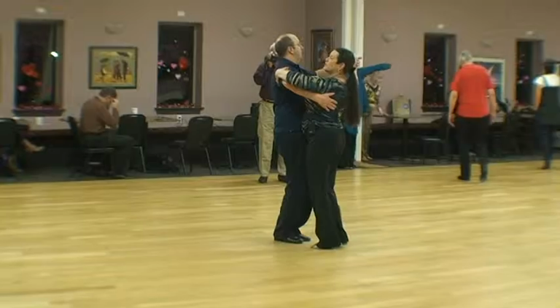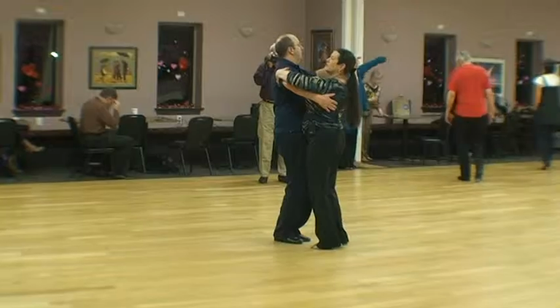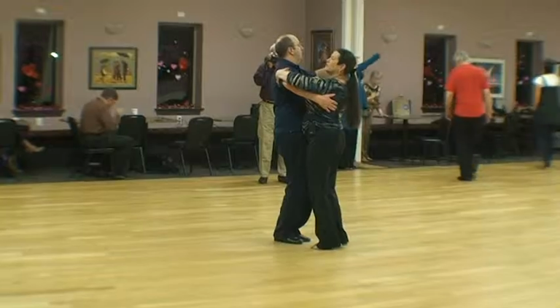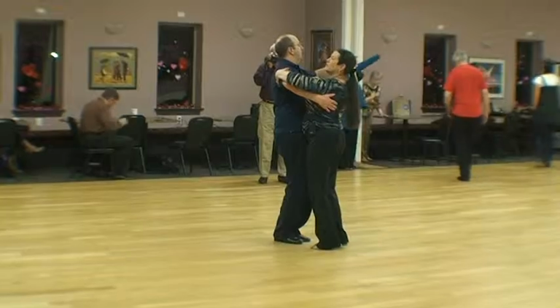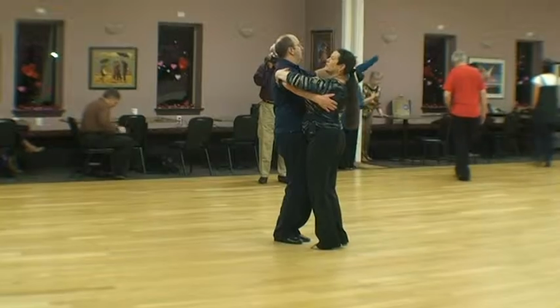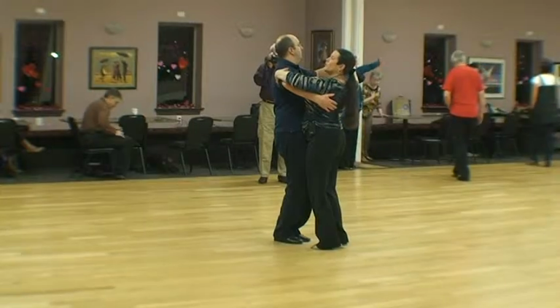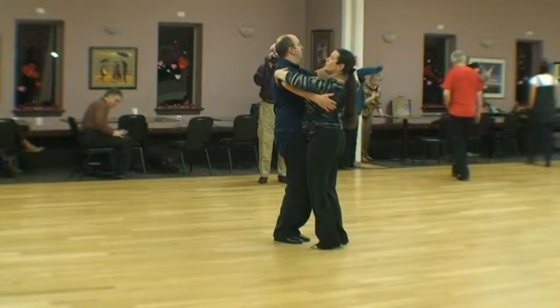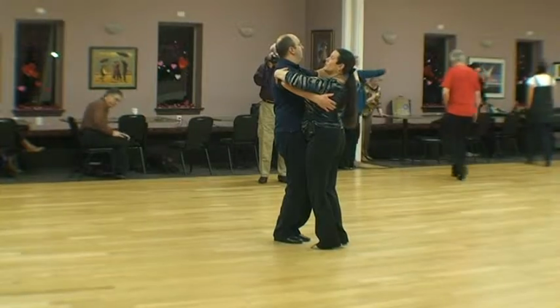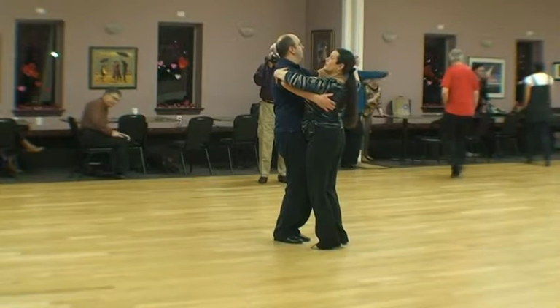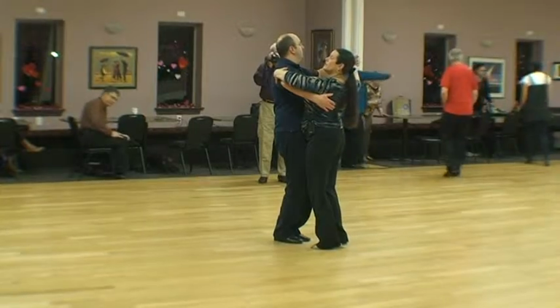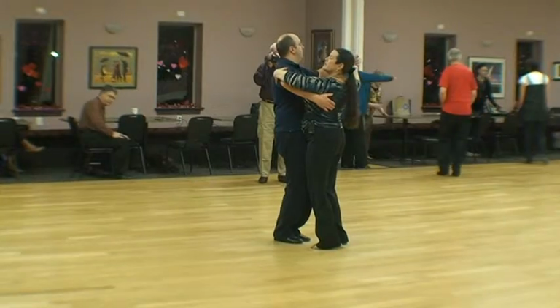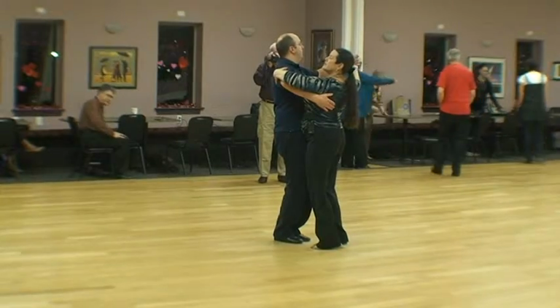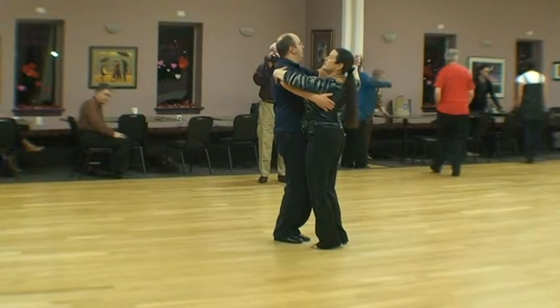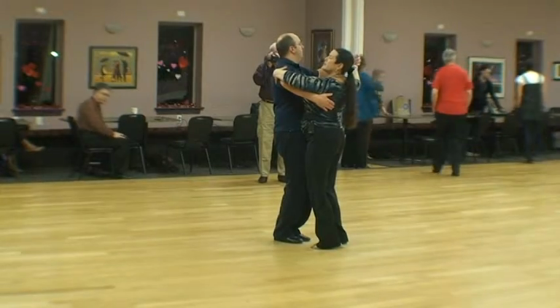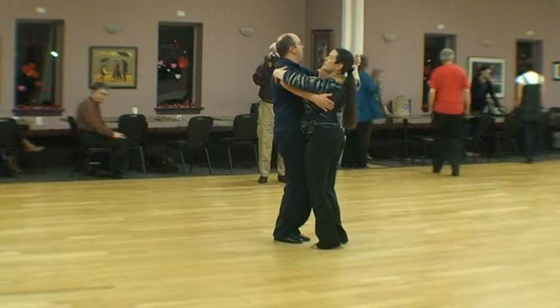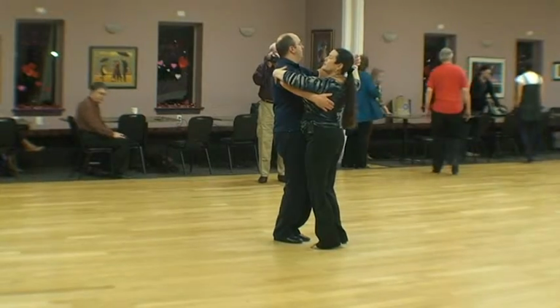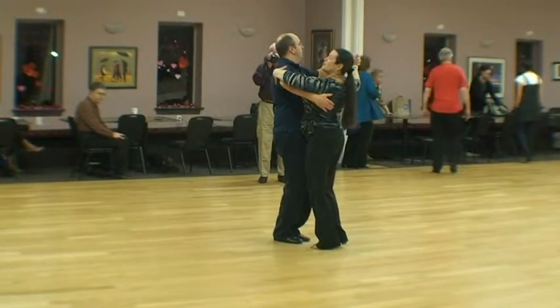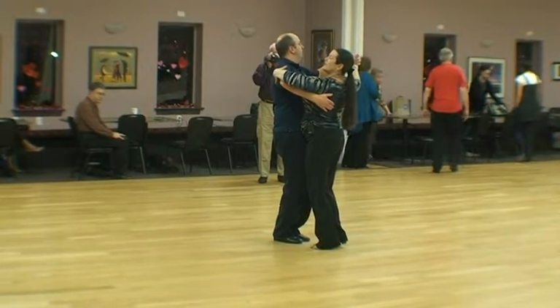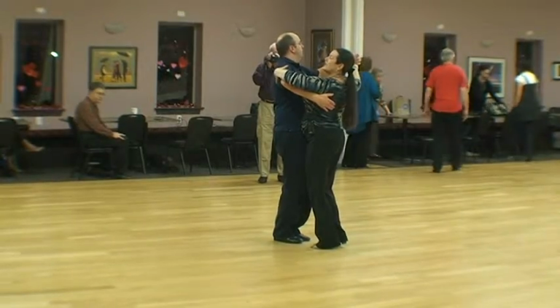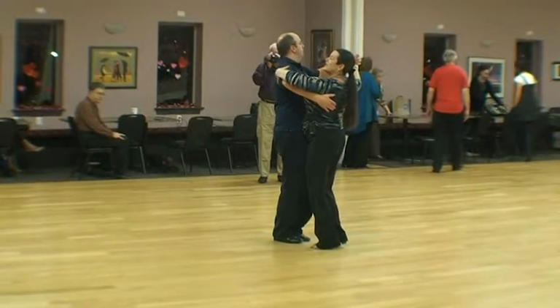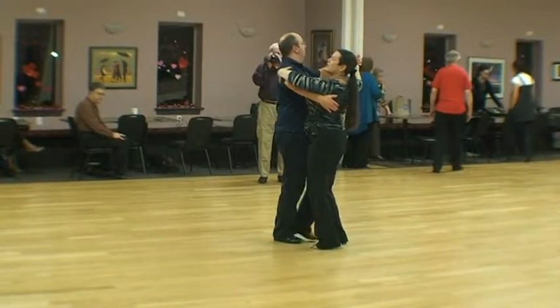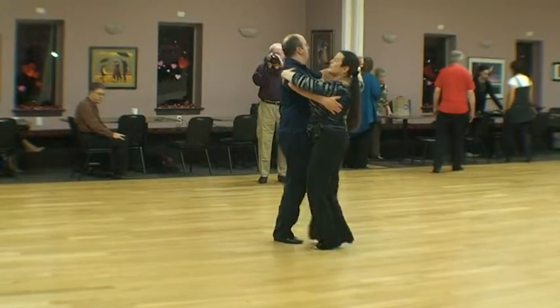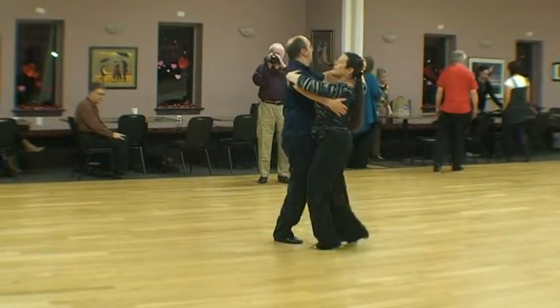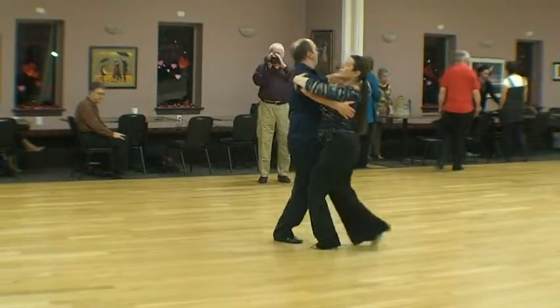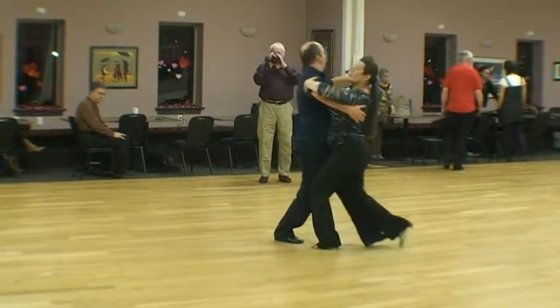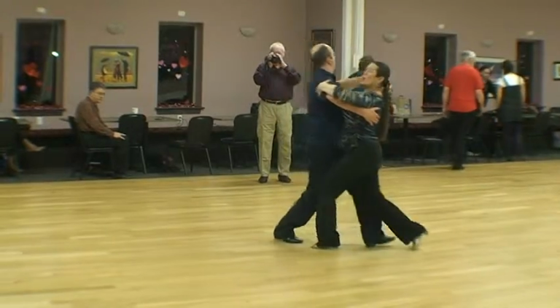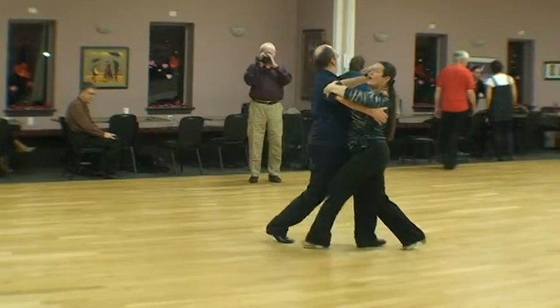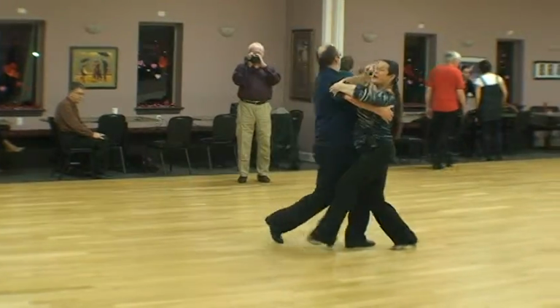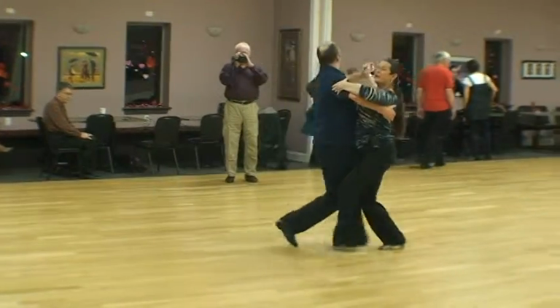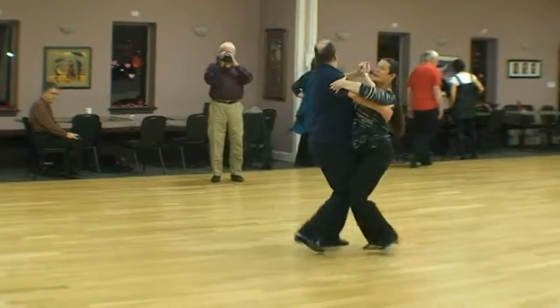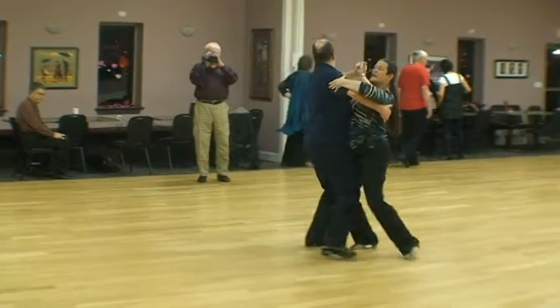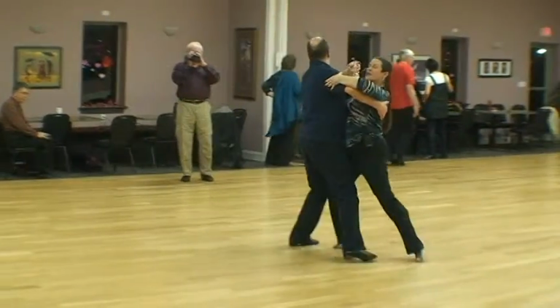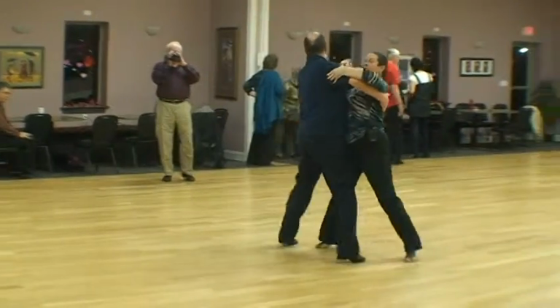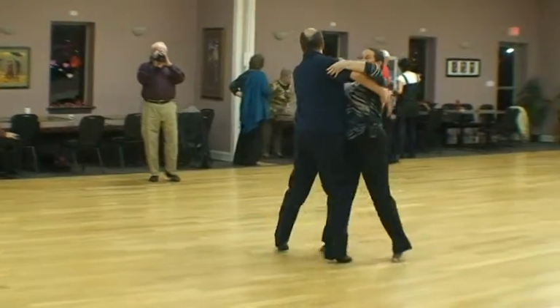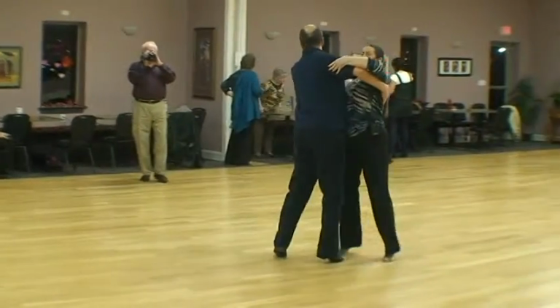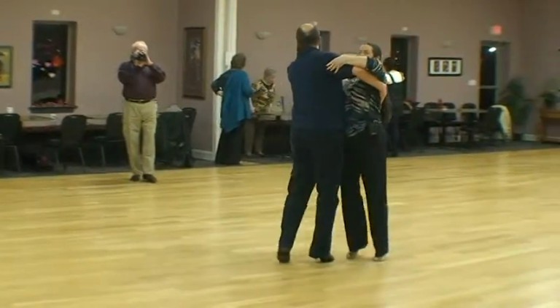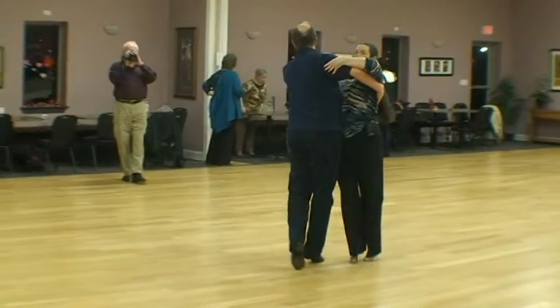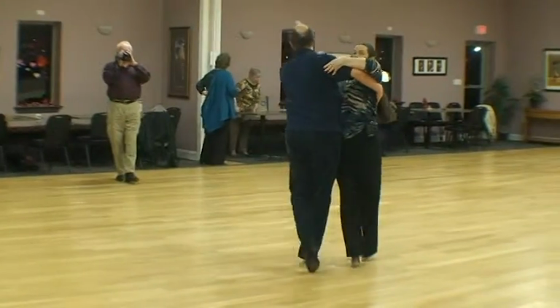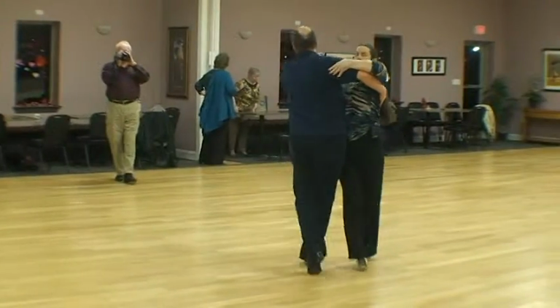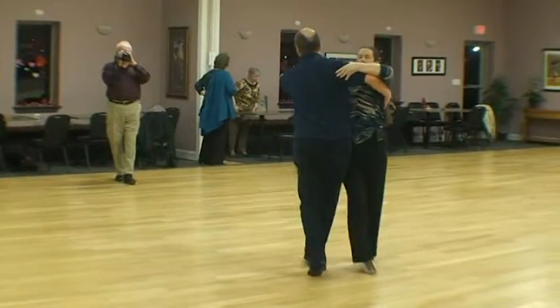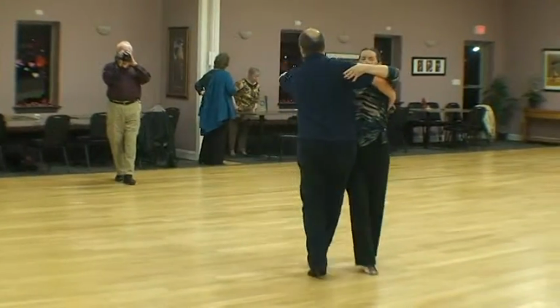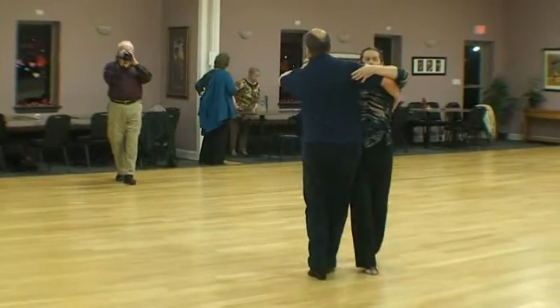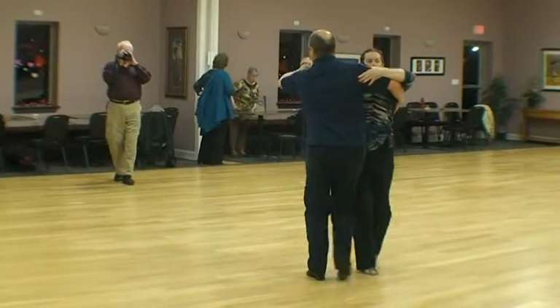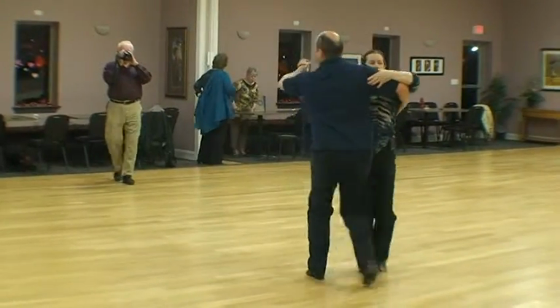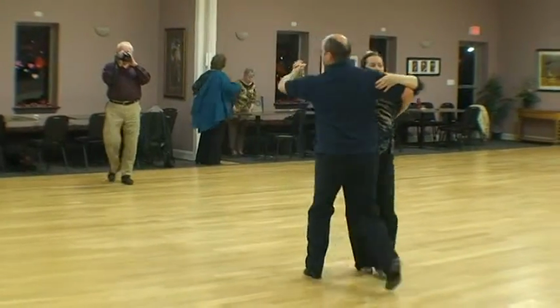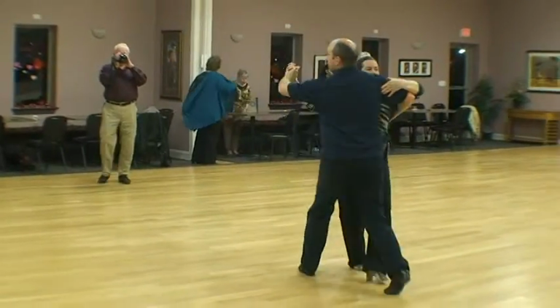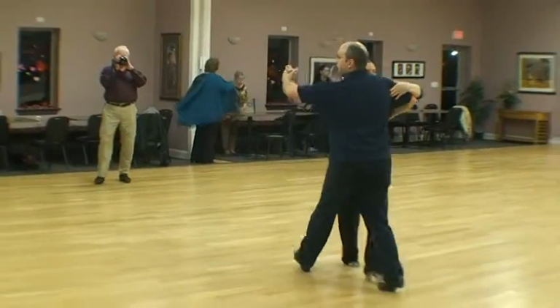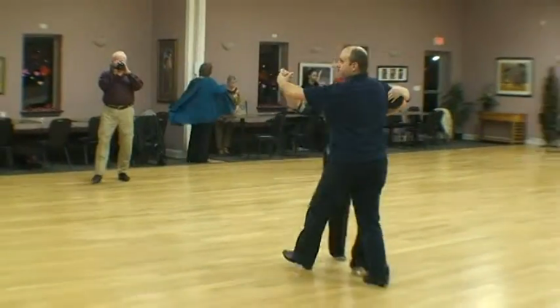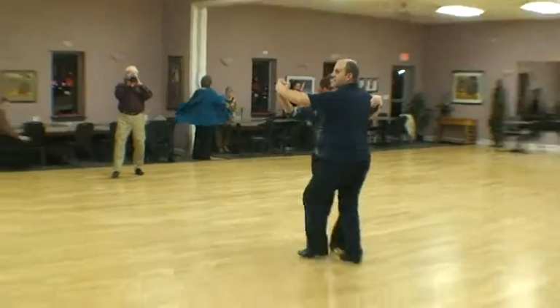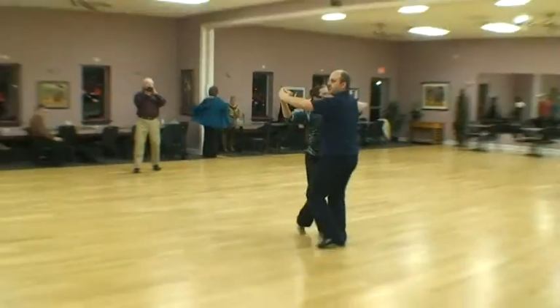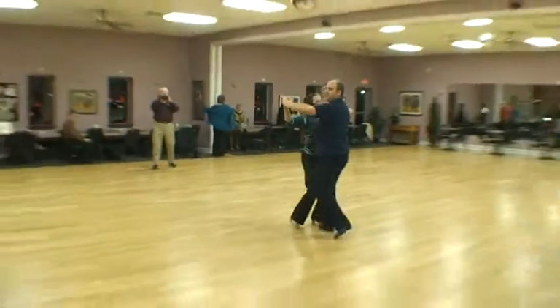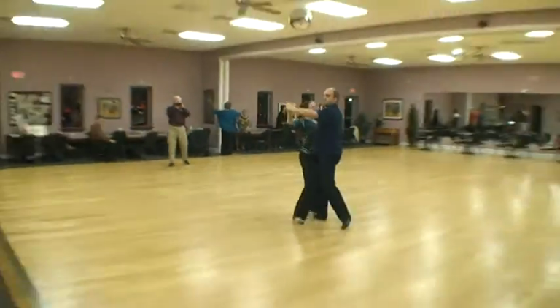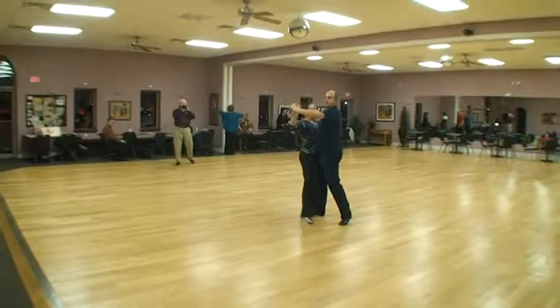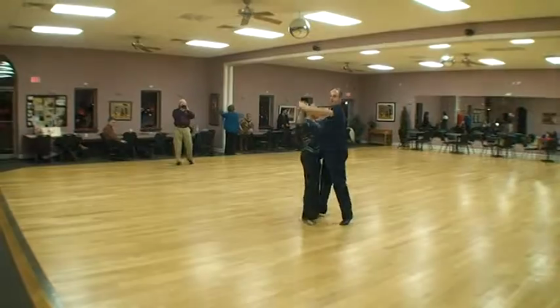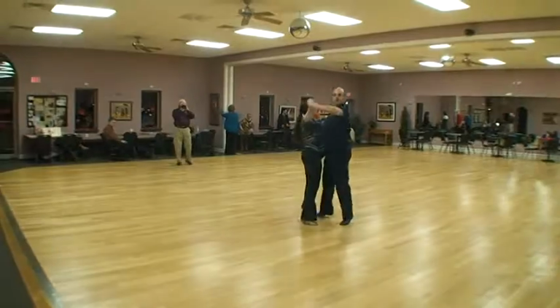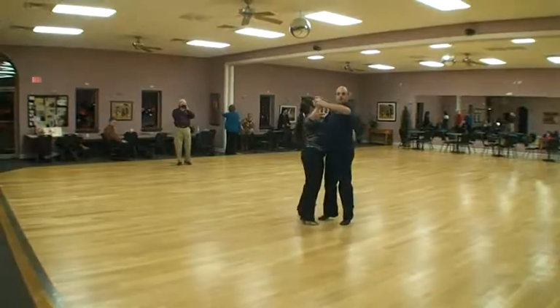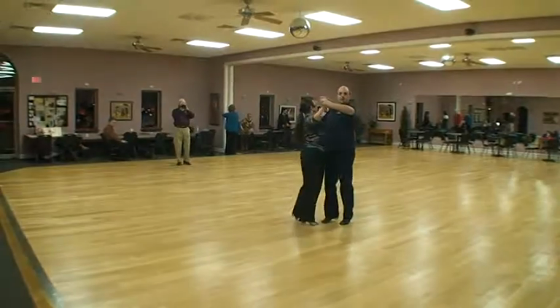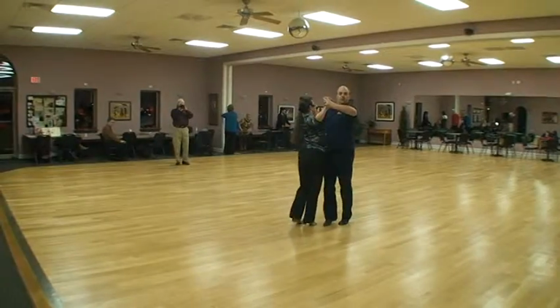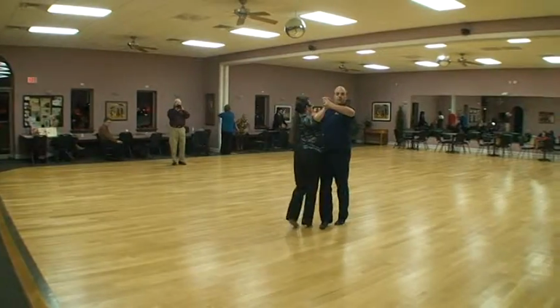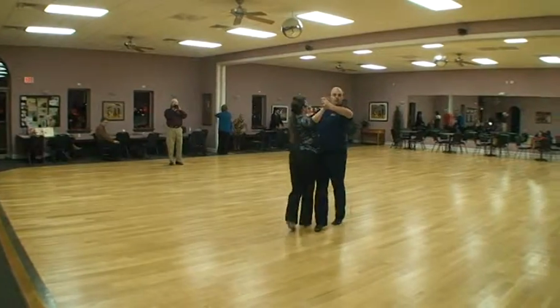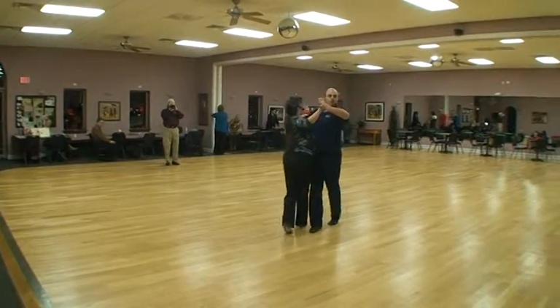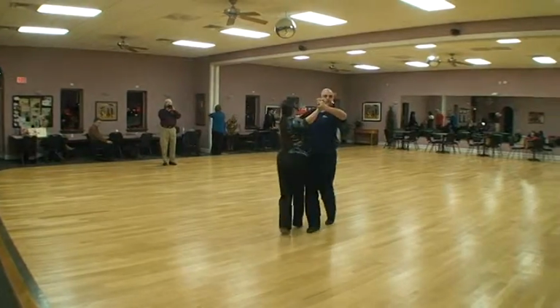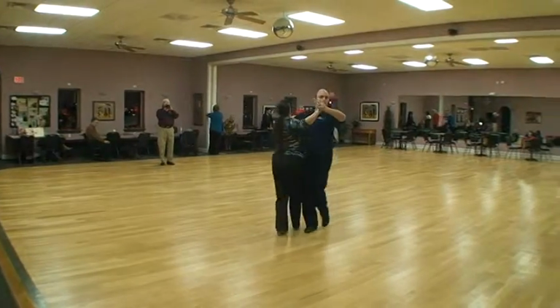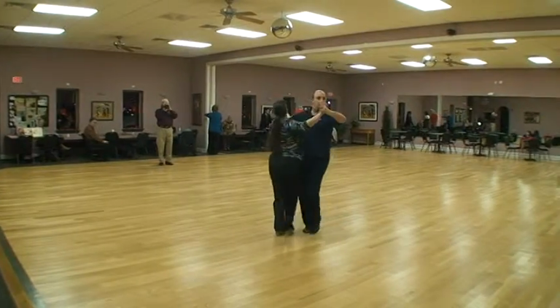We'll center one, two, begin. We got one, two, three, one, two, three.